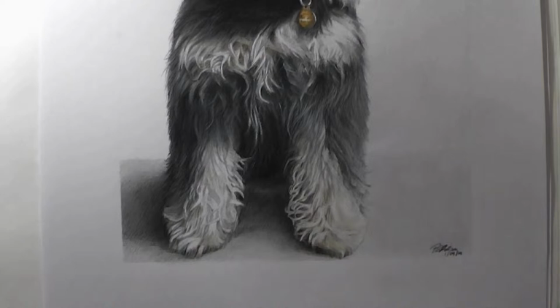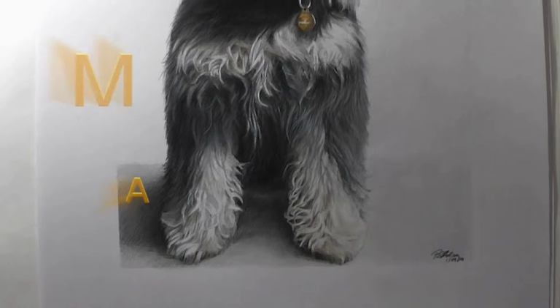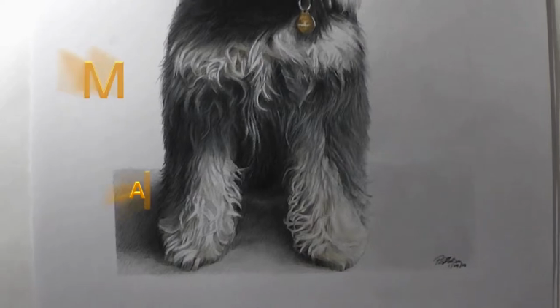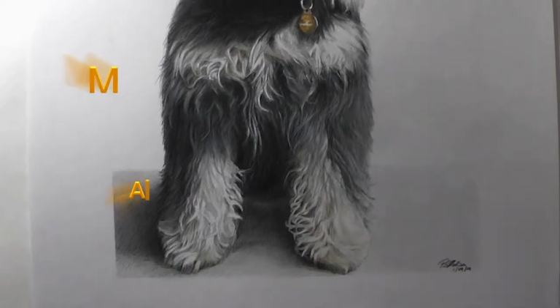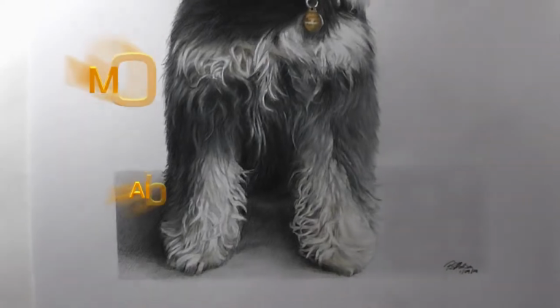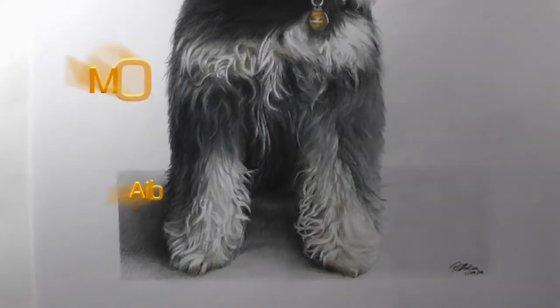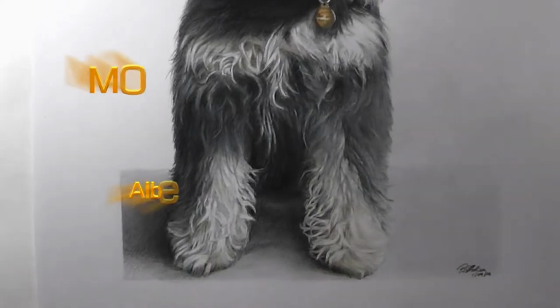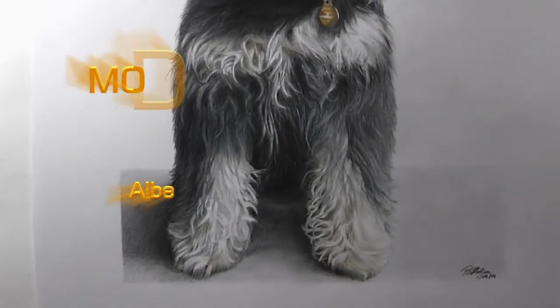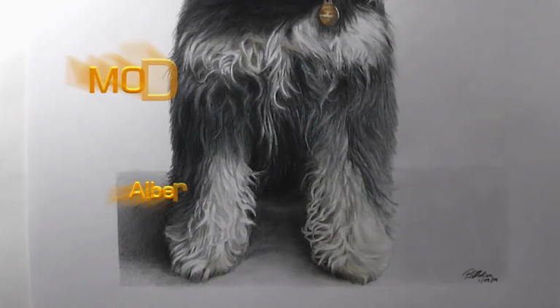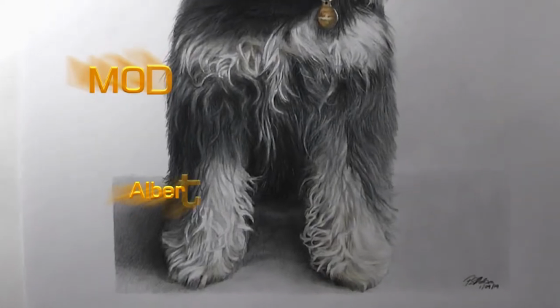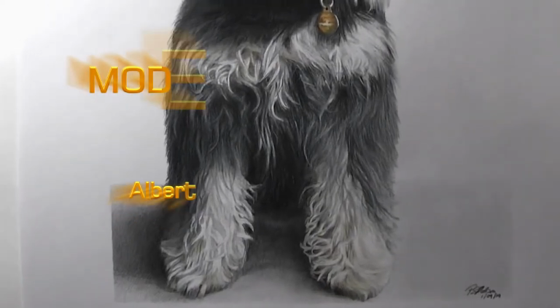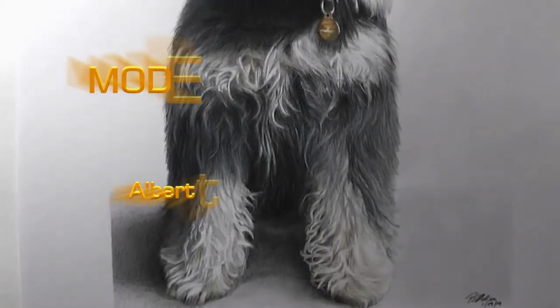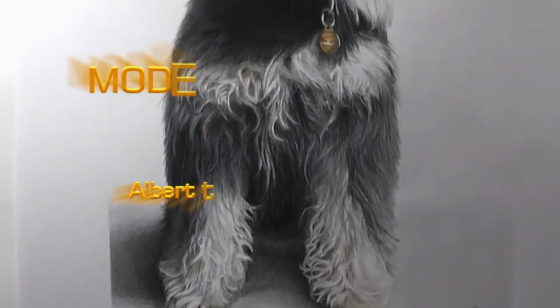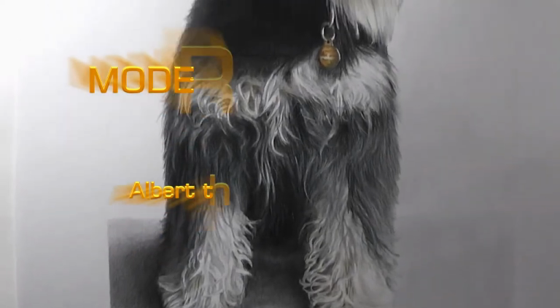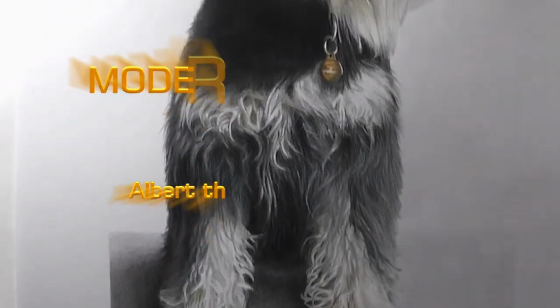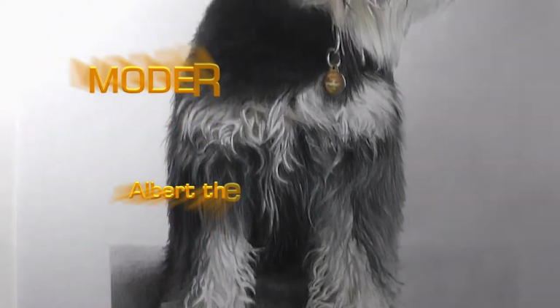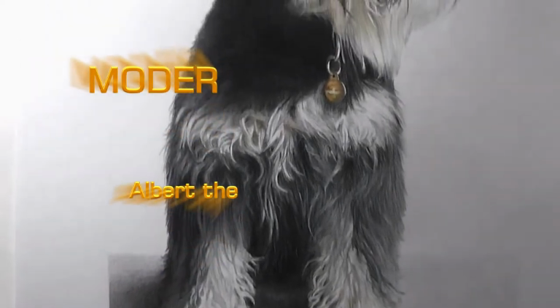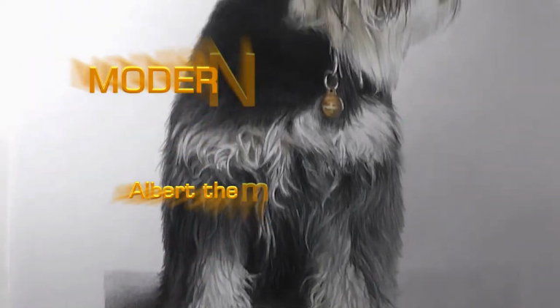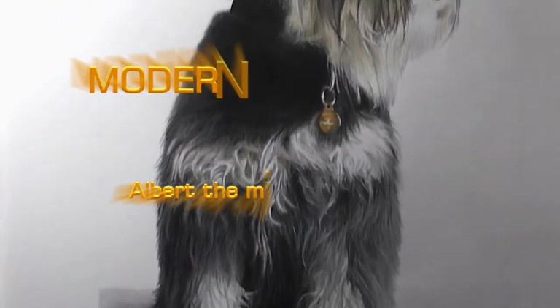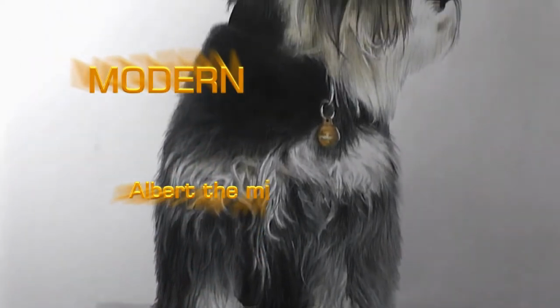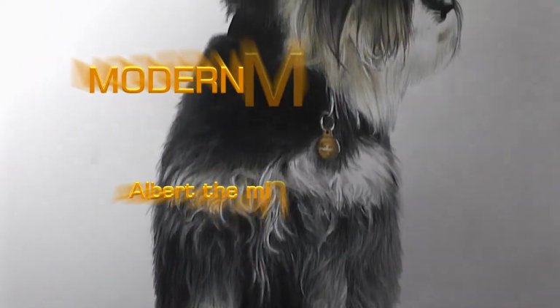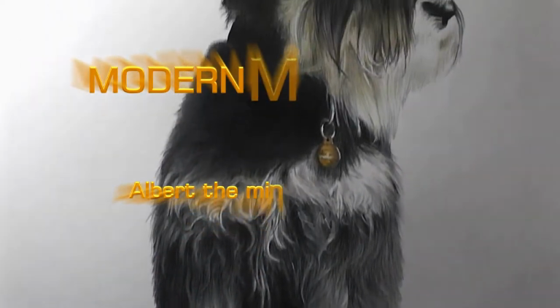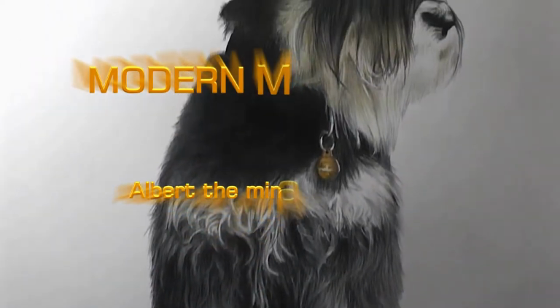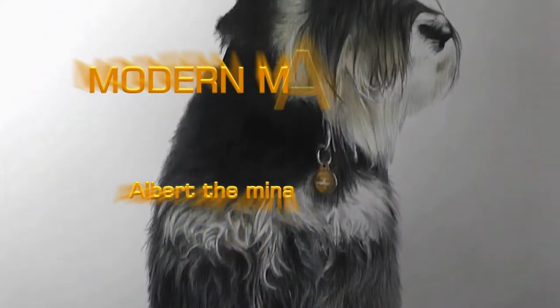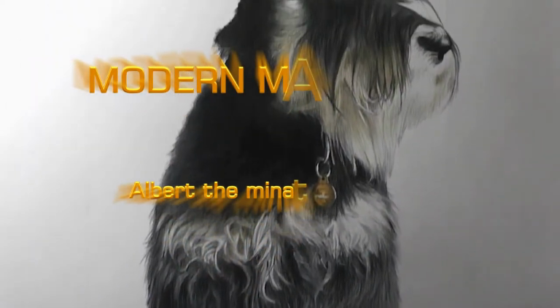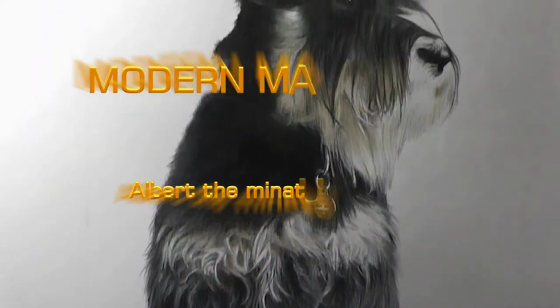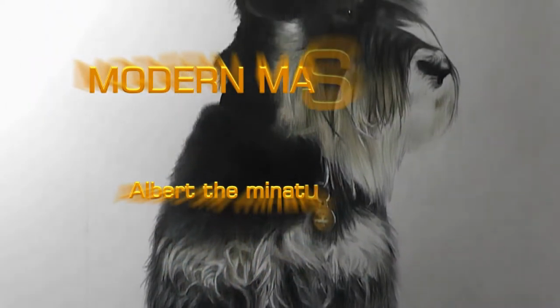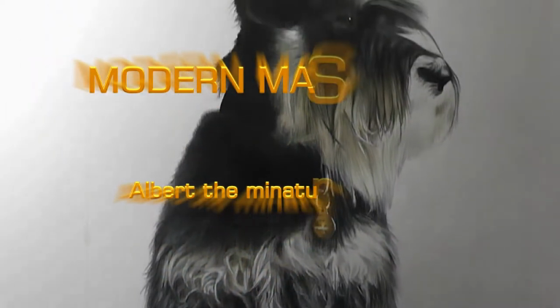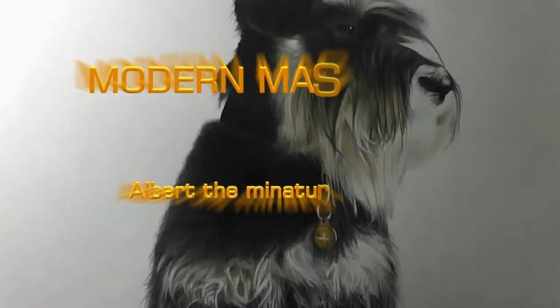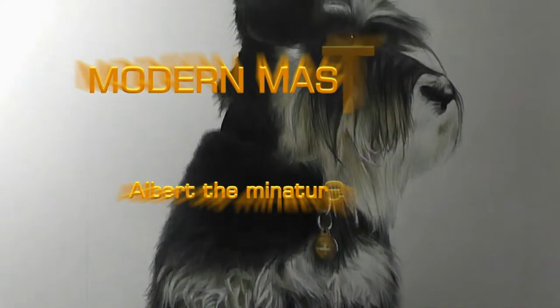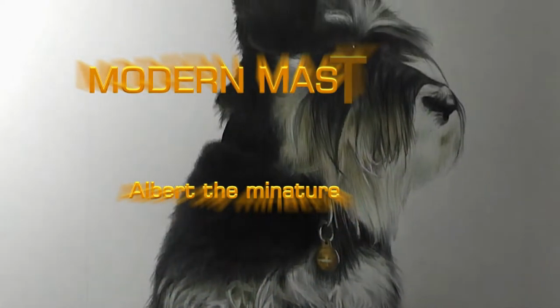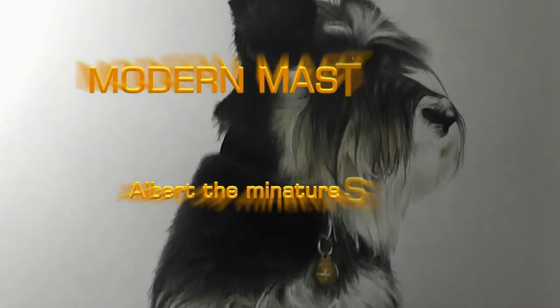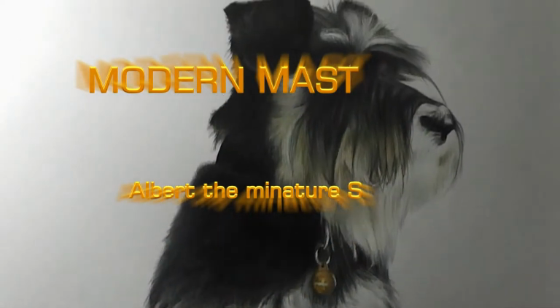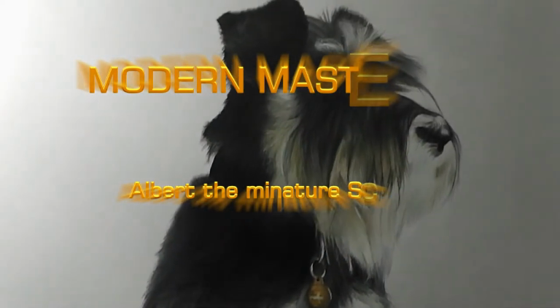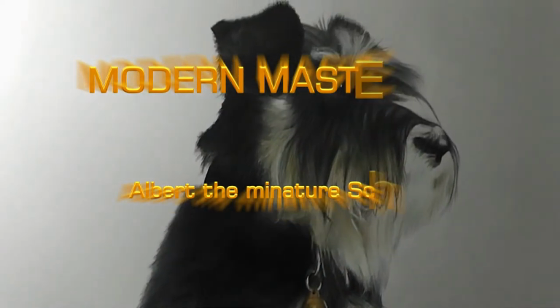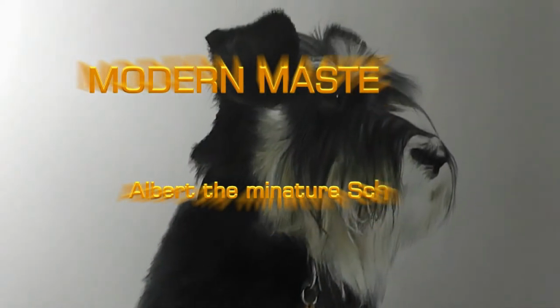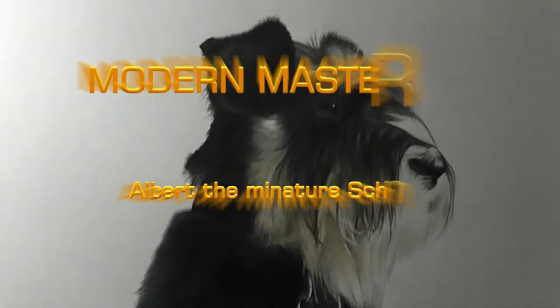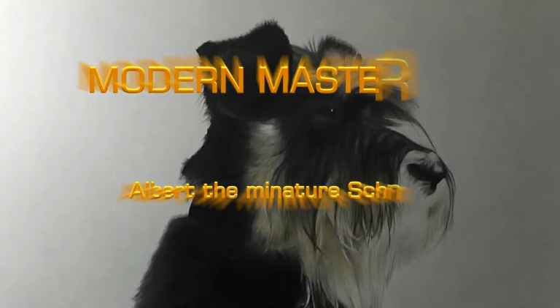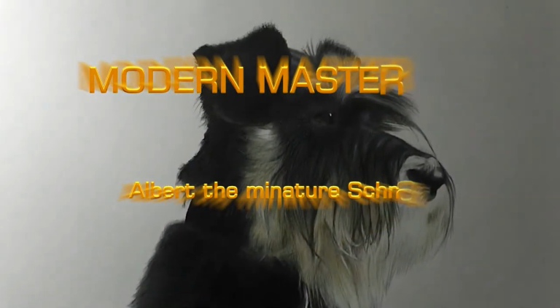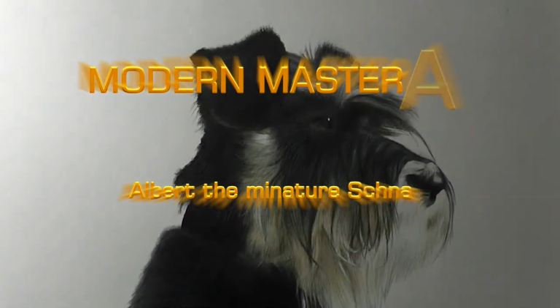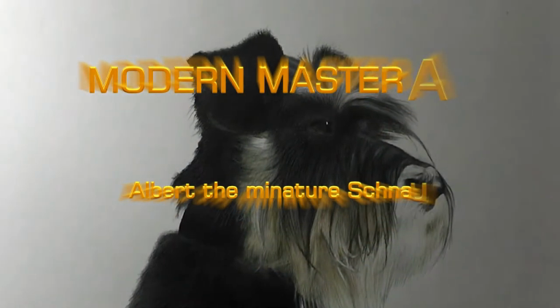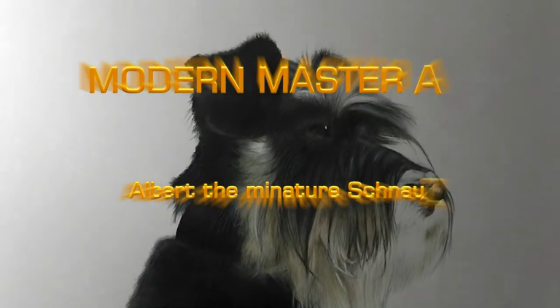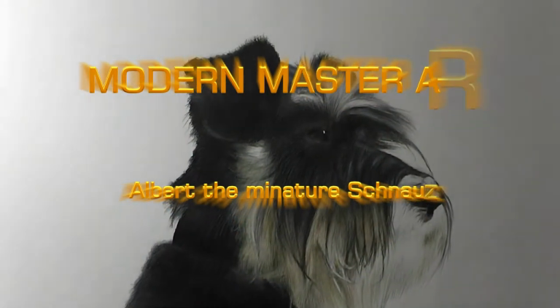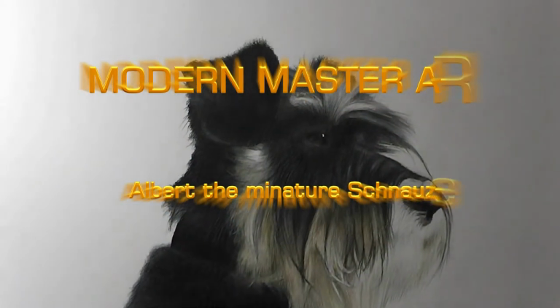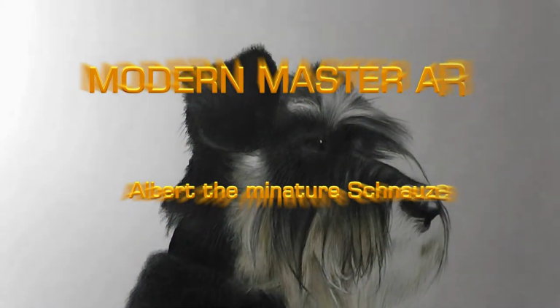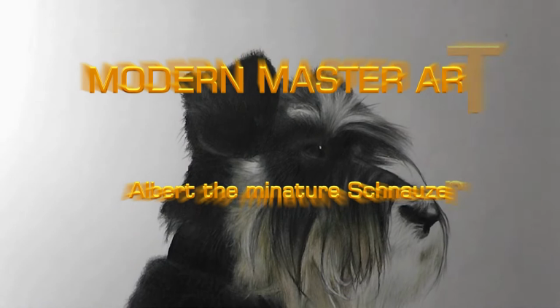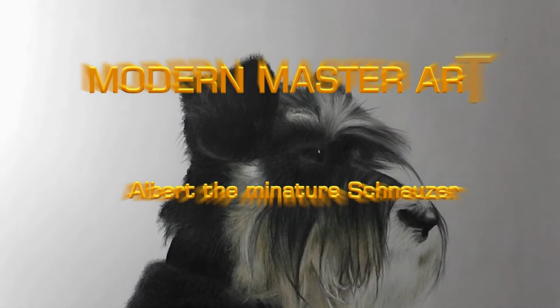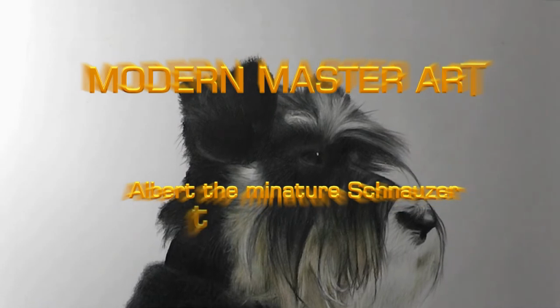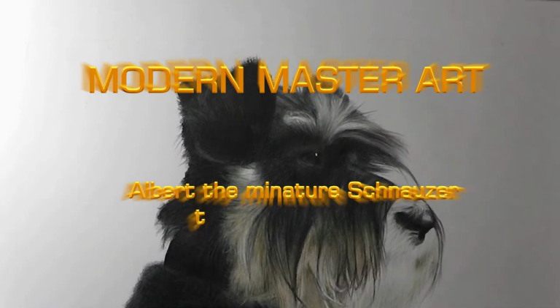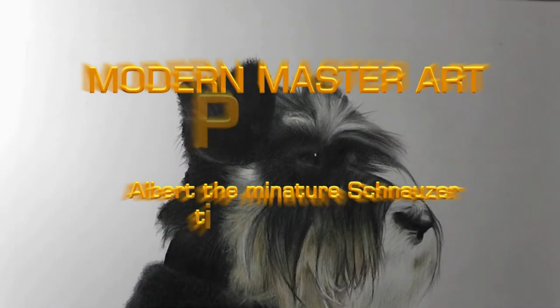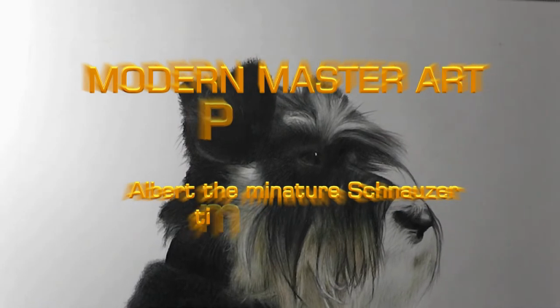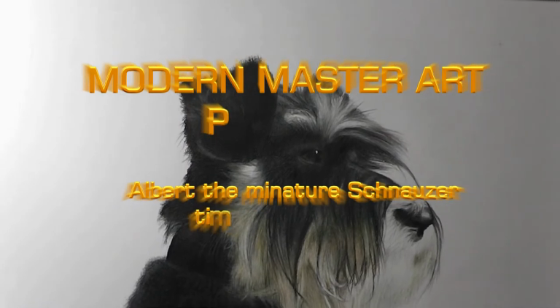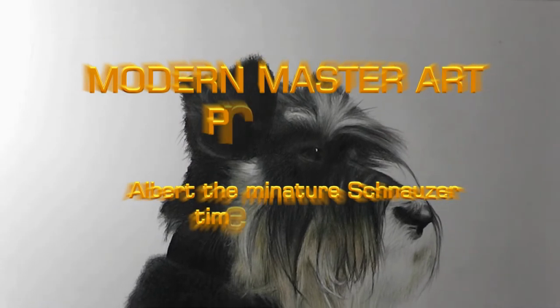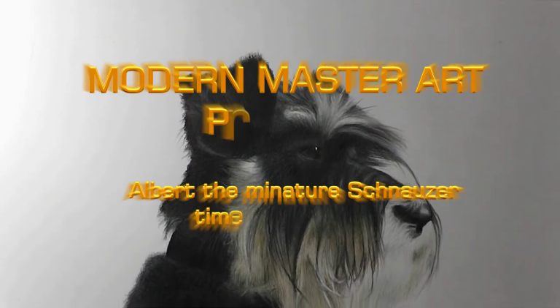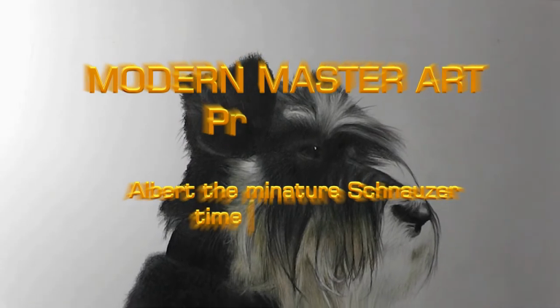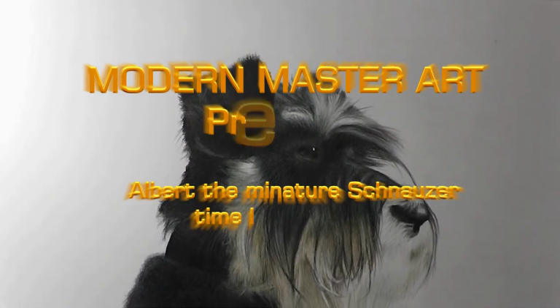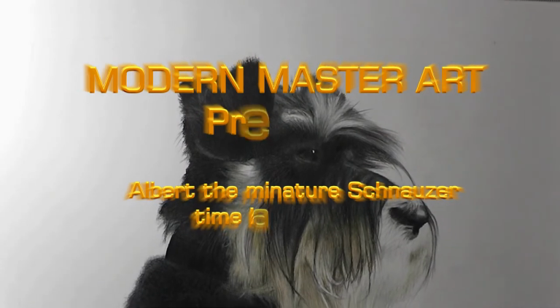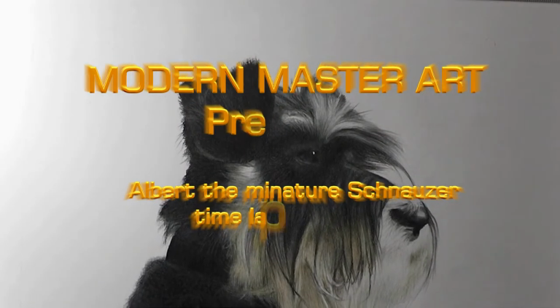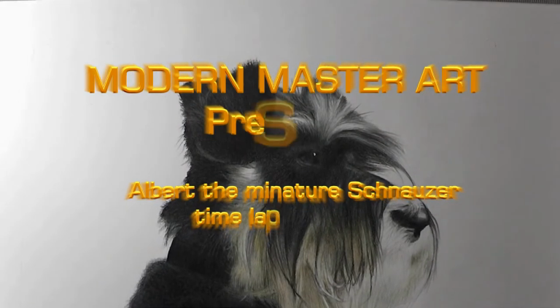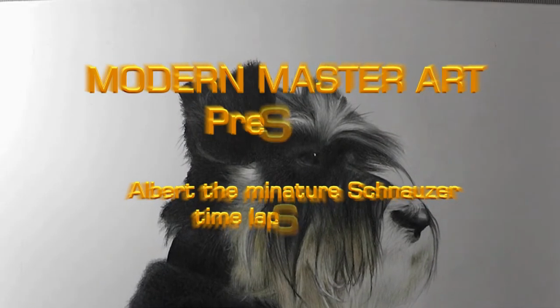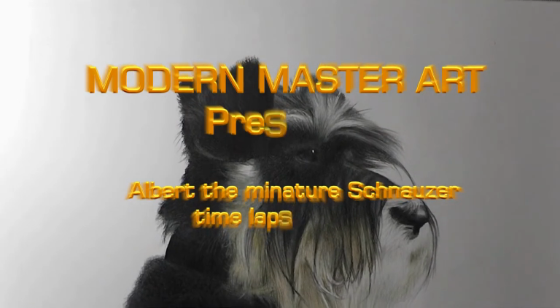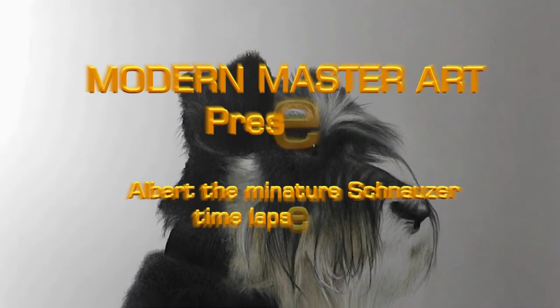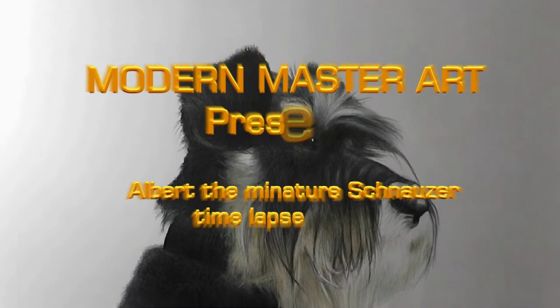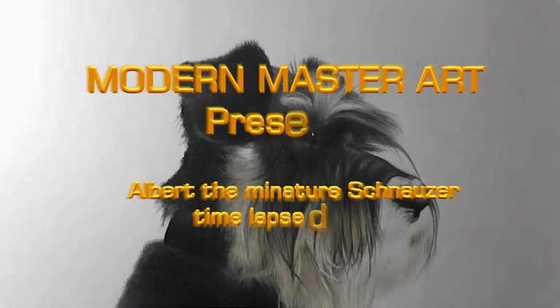Hello, this is Modern Master Art and this is my 22-hour-long drawing of Albert the Miniature Schnauzer.